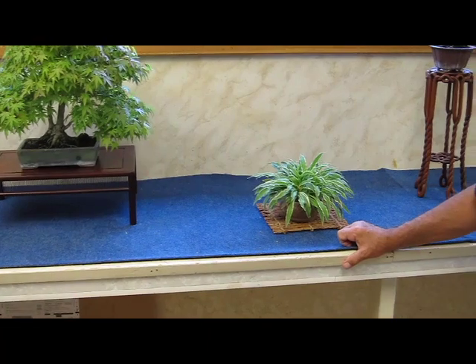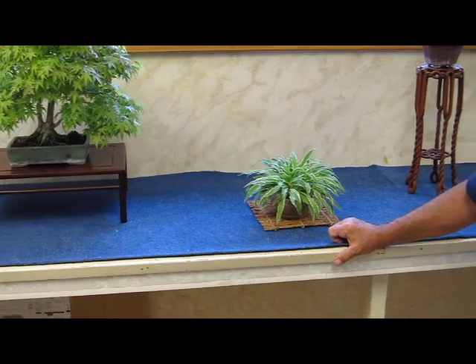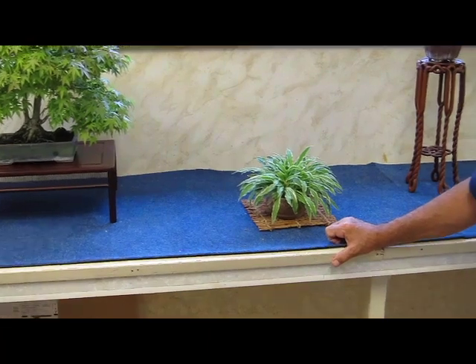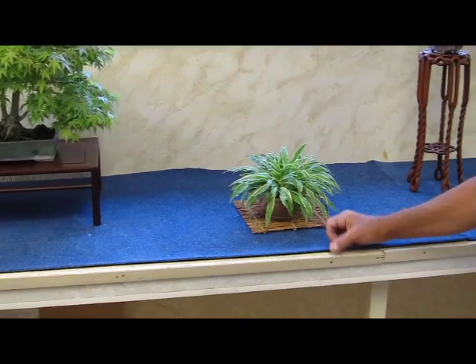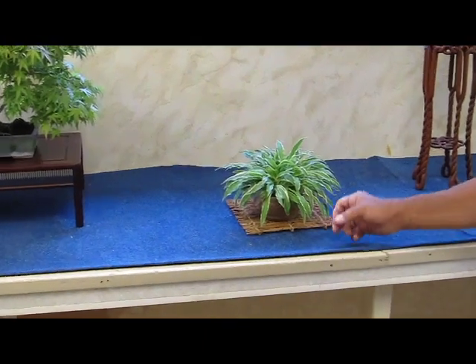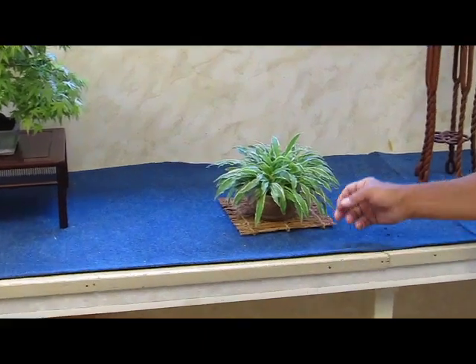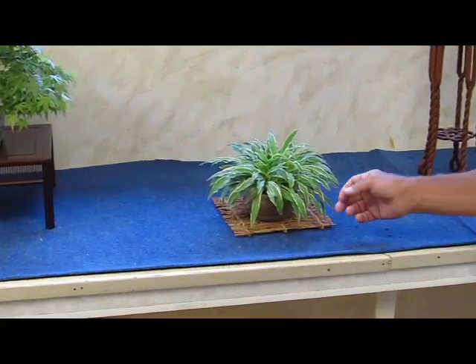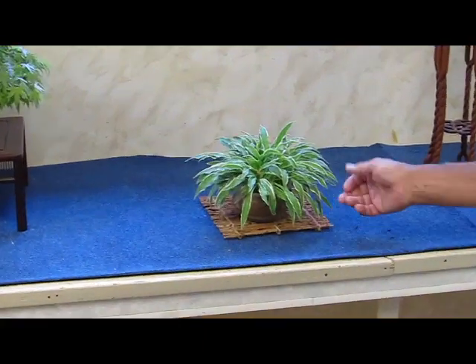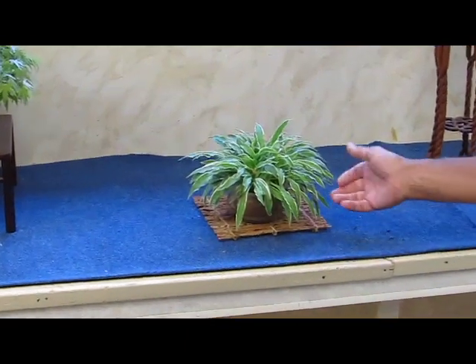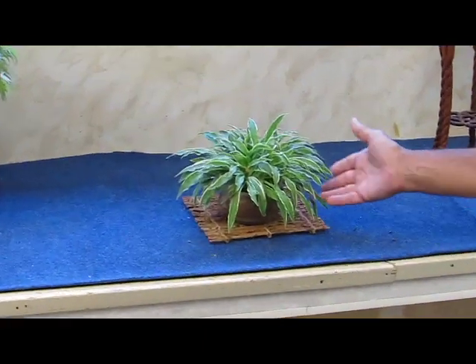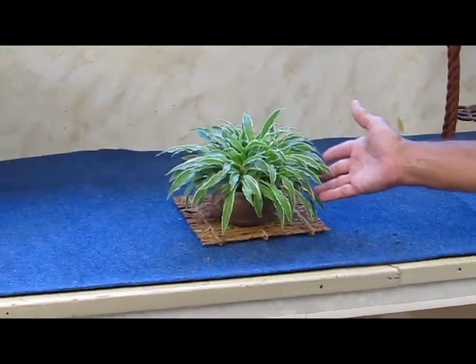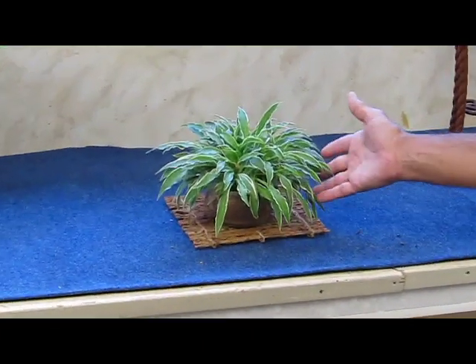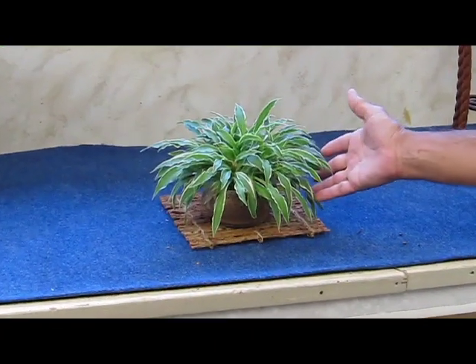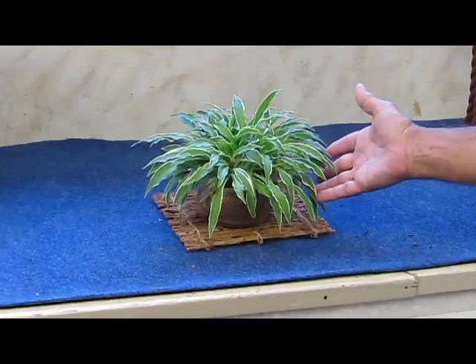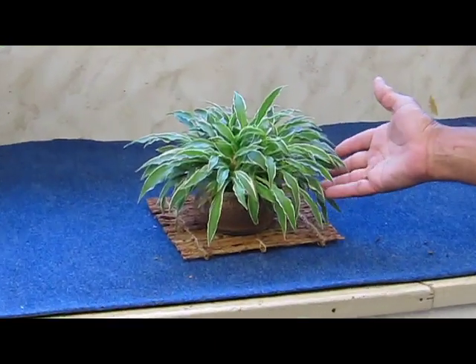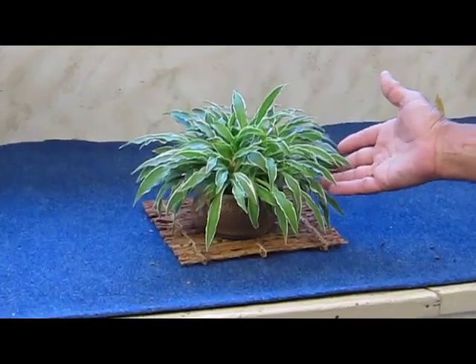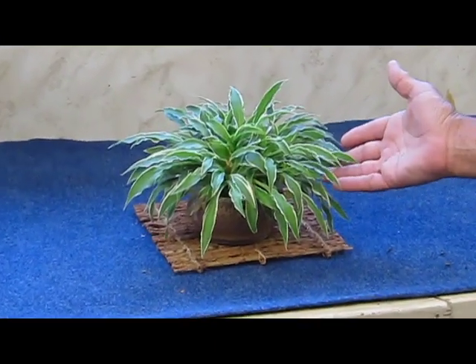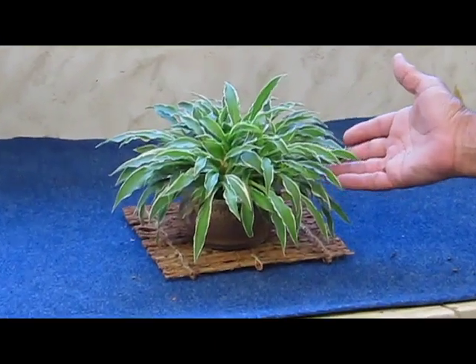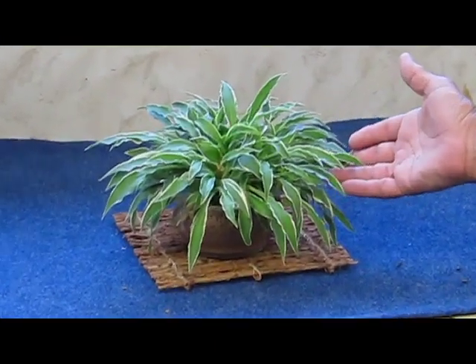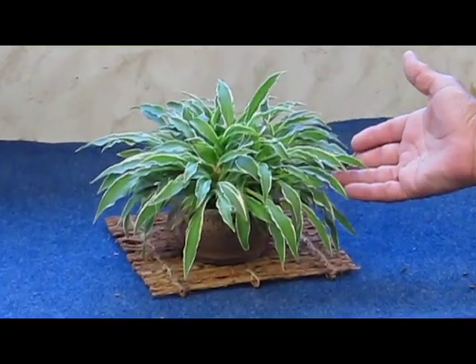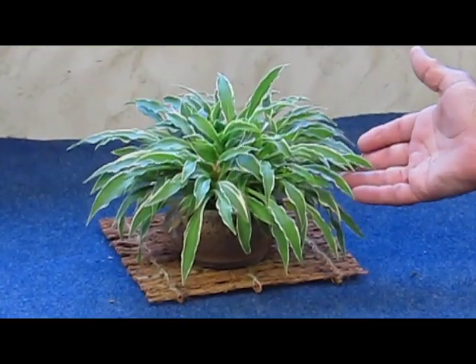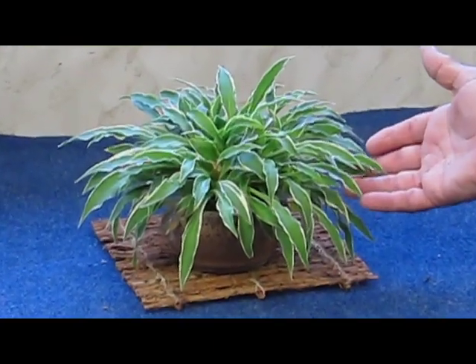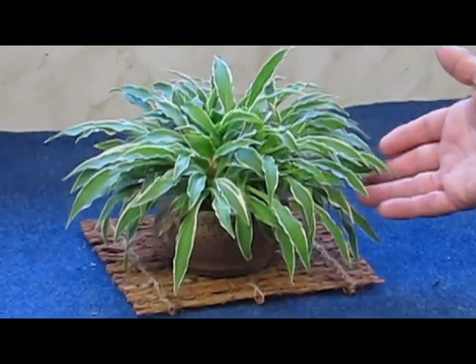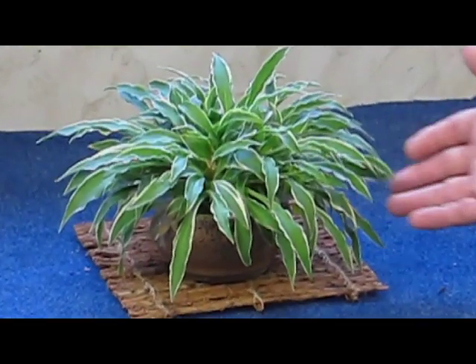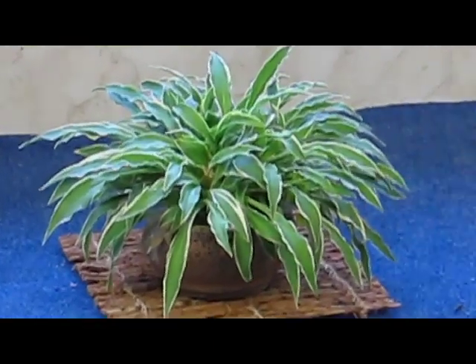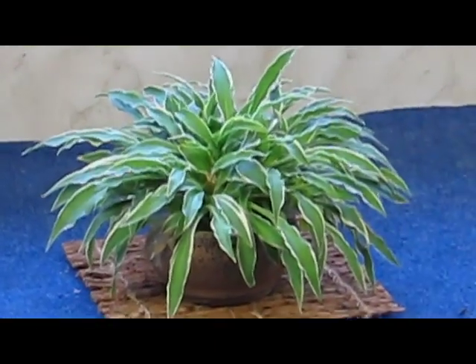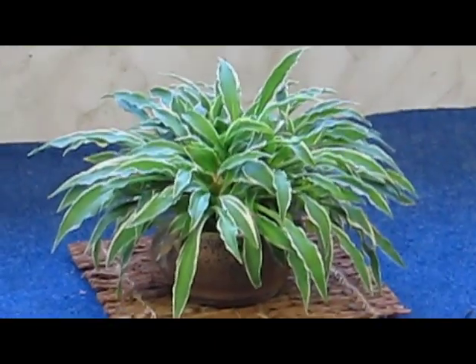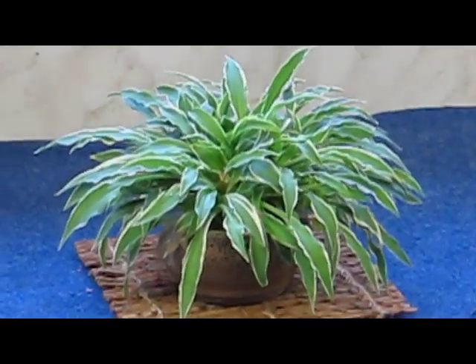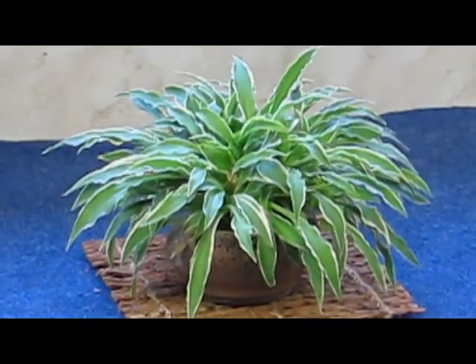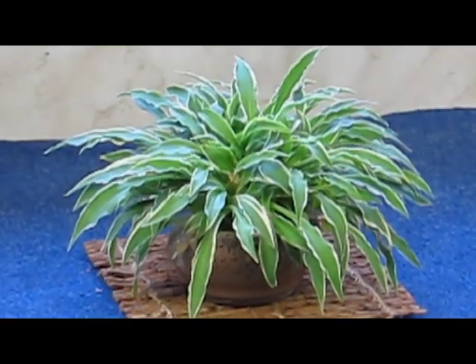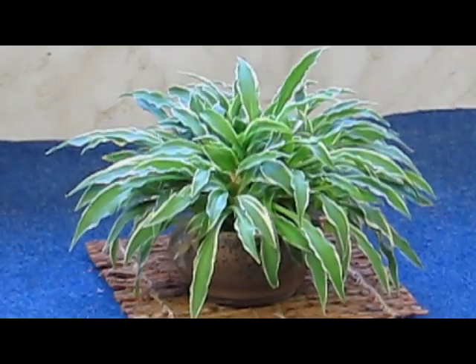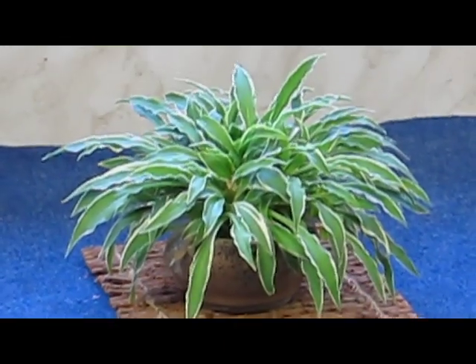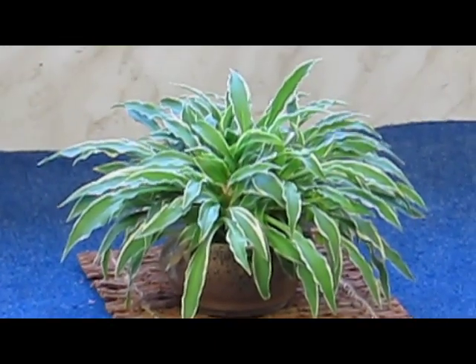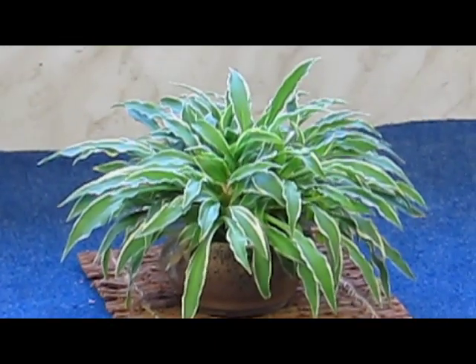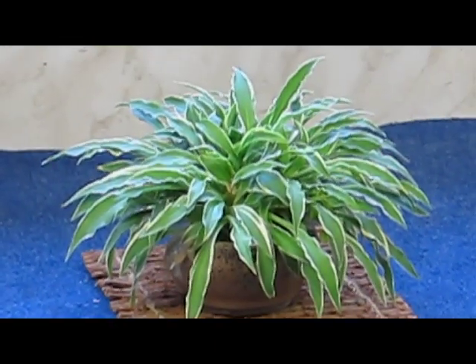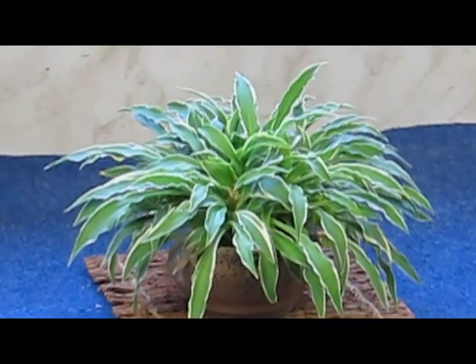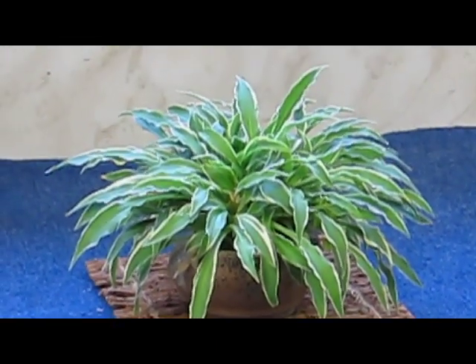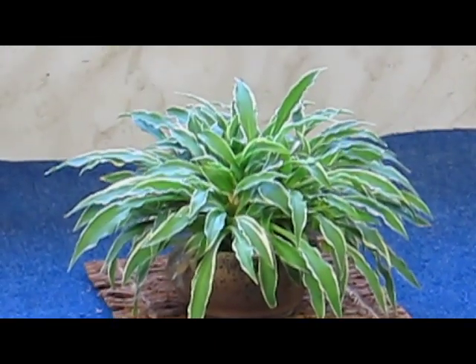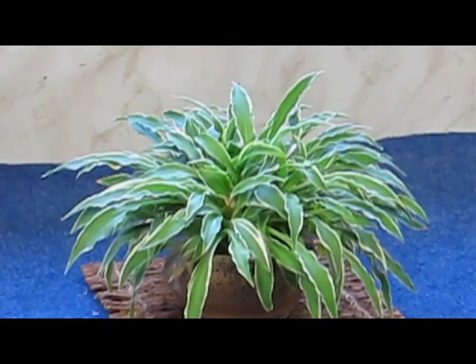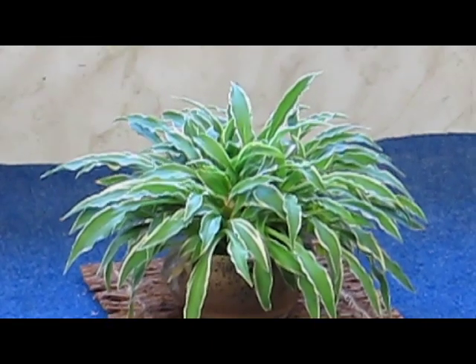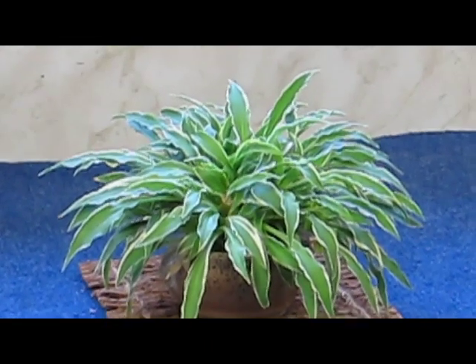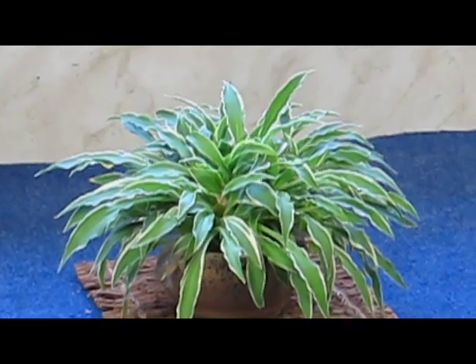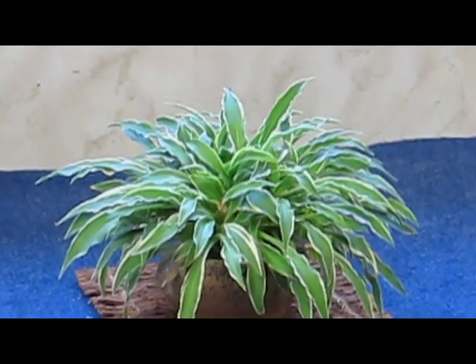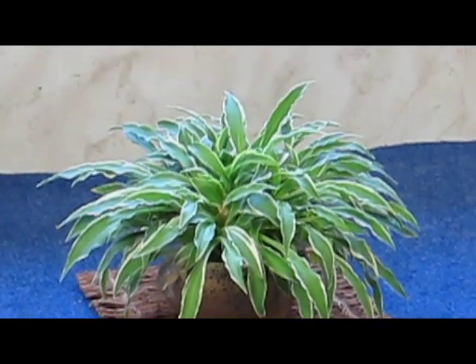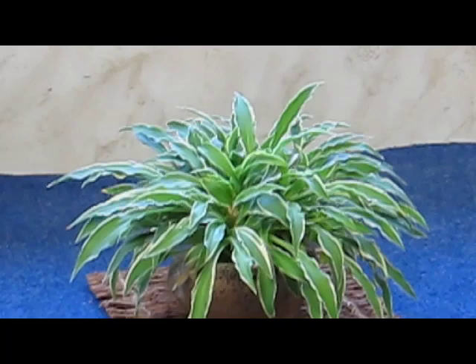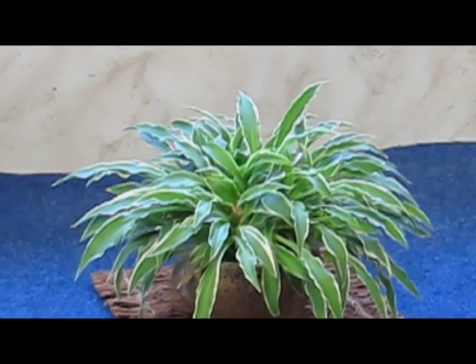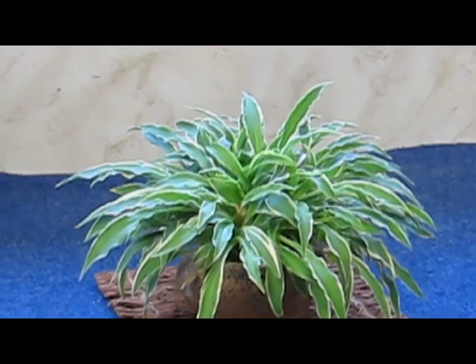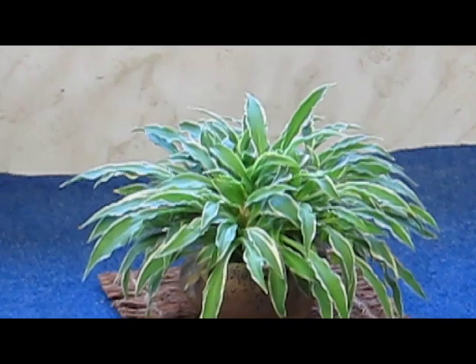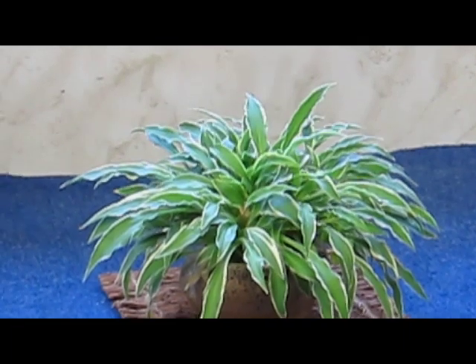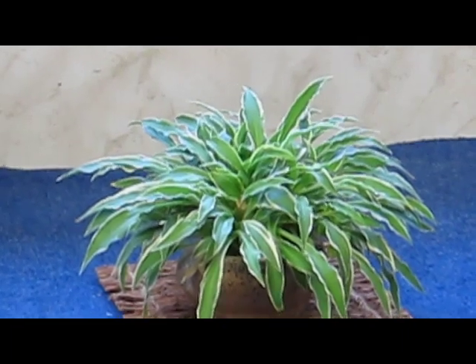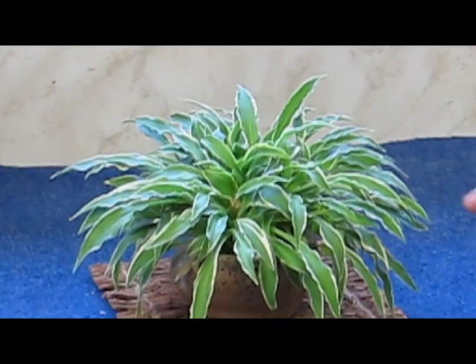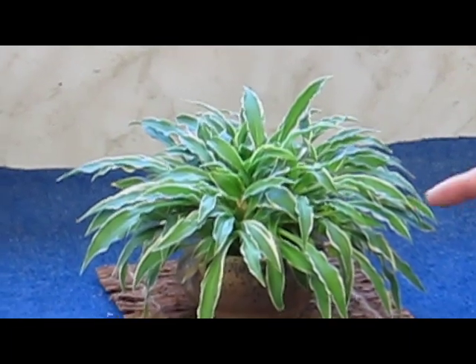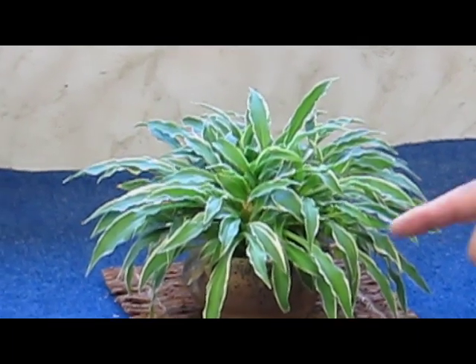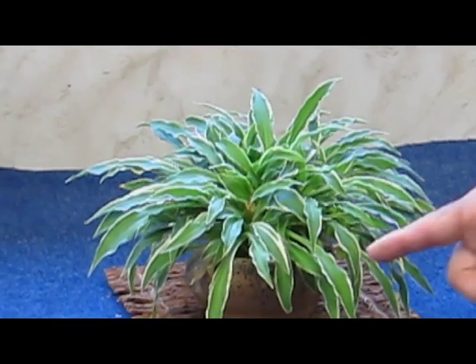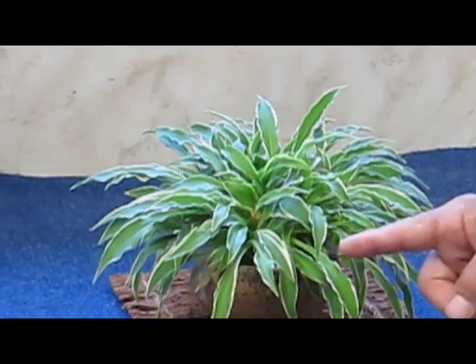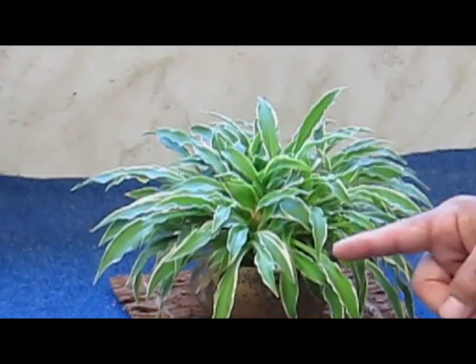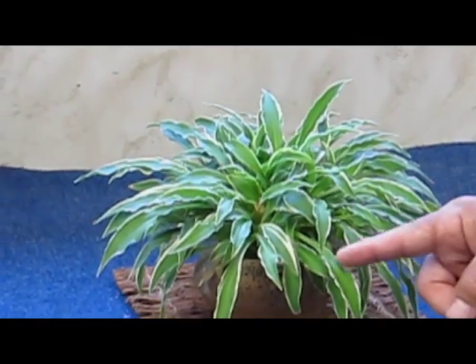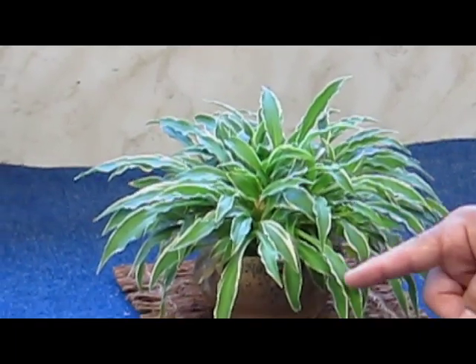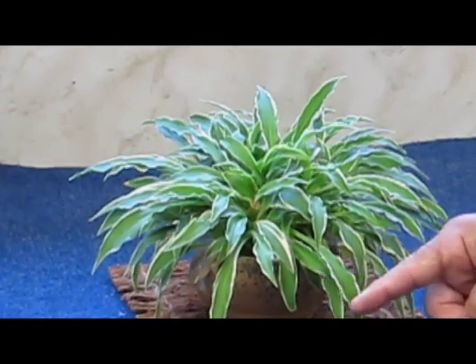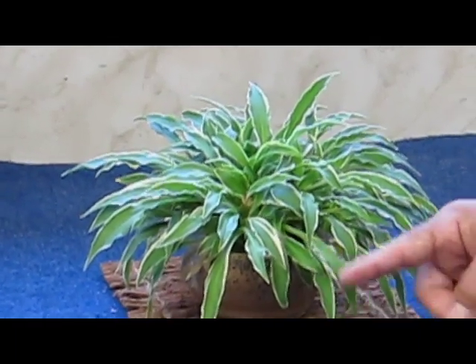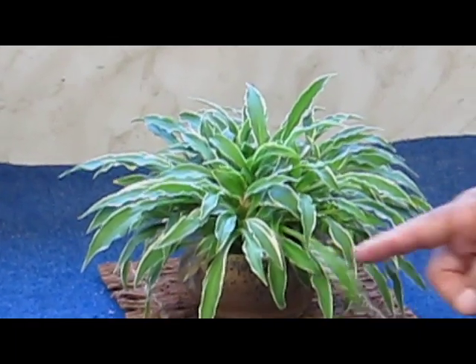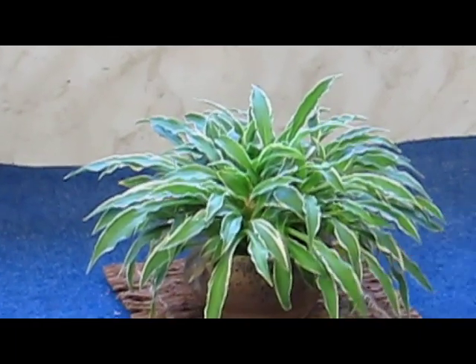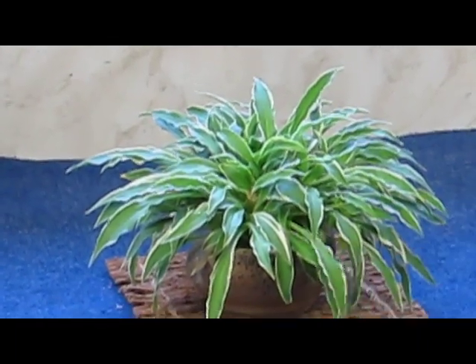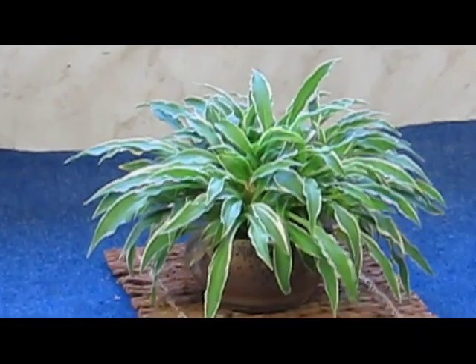This is another cultivar of dwarf hosta. It has a white edge to the leaves.